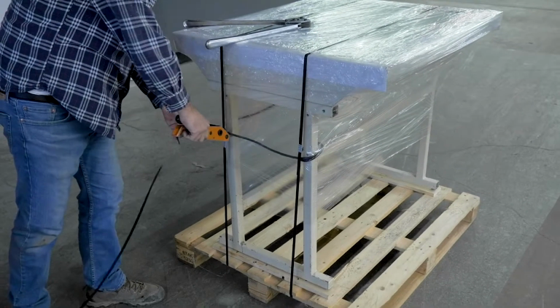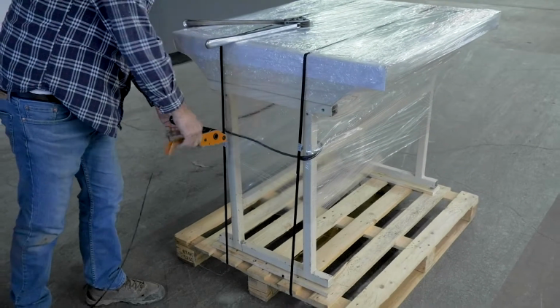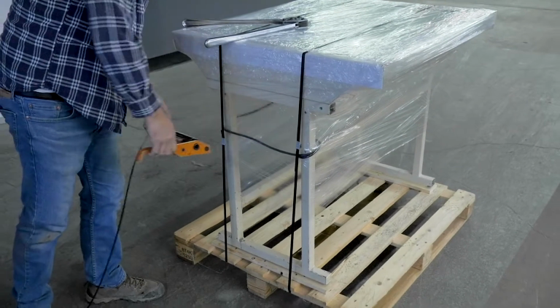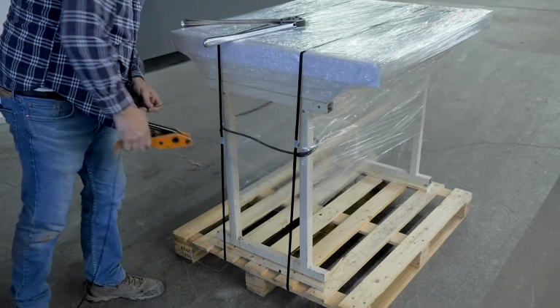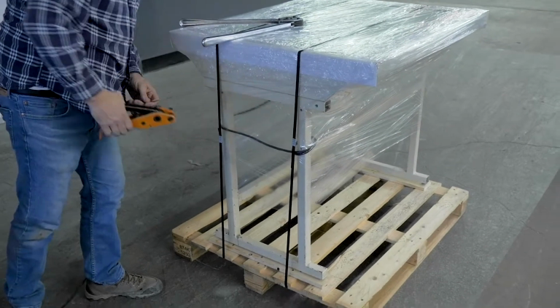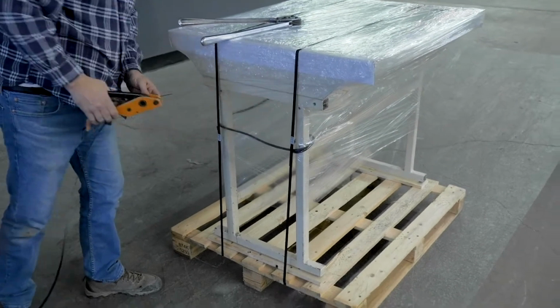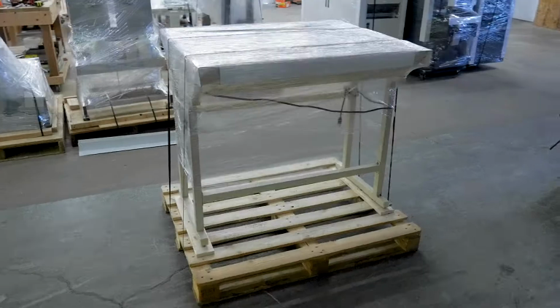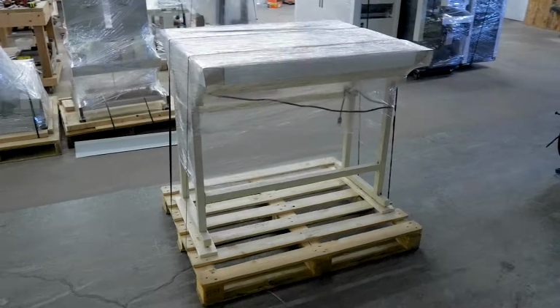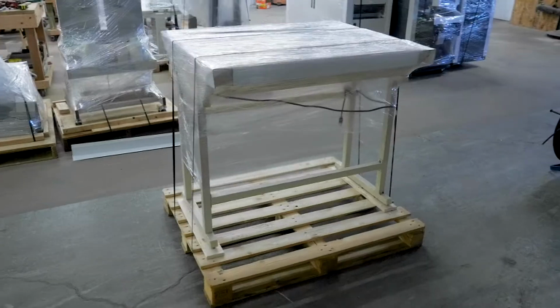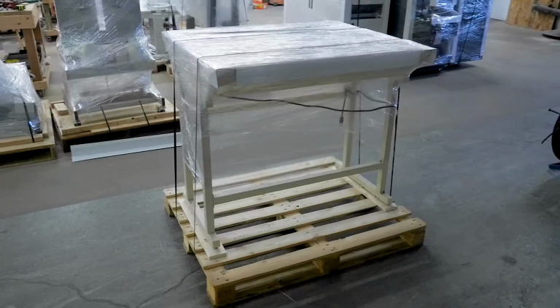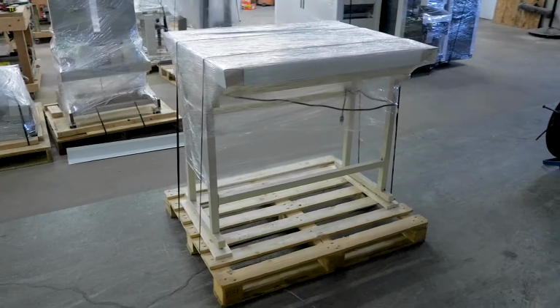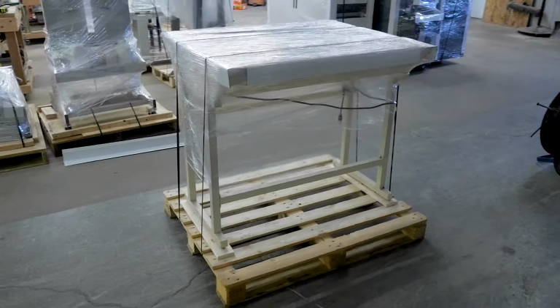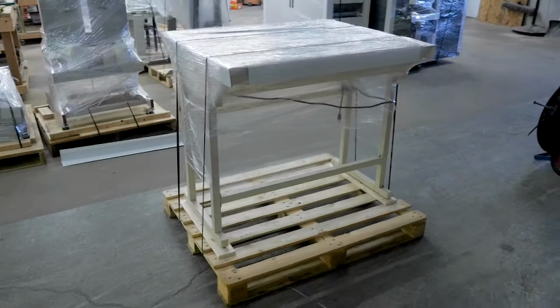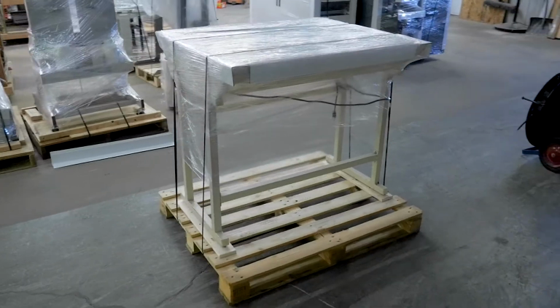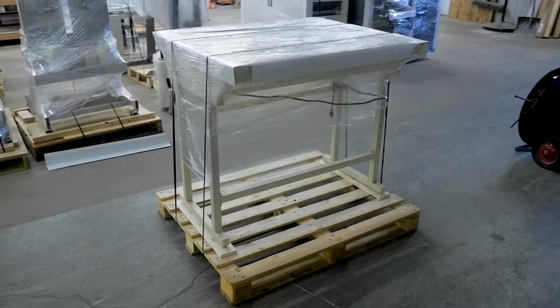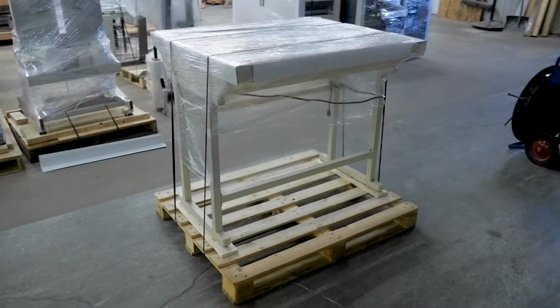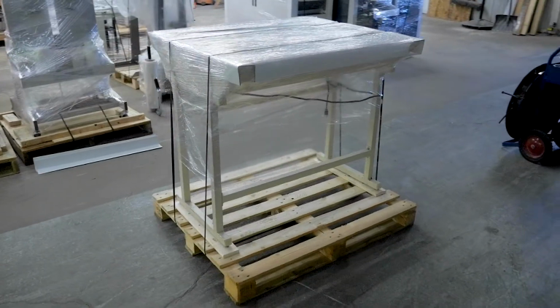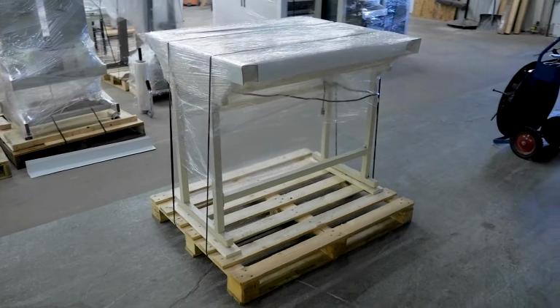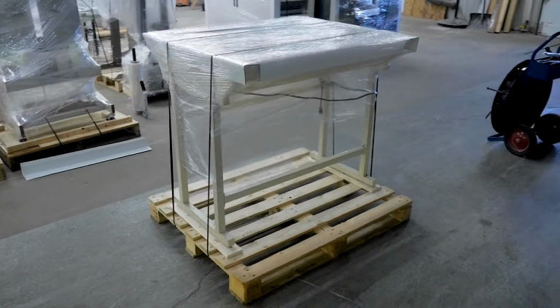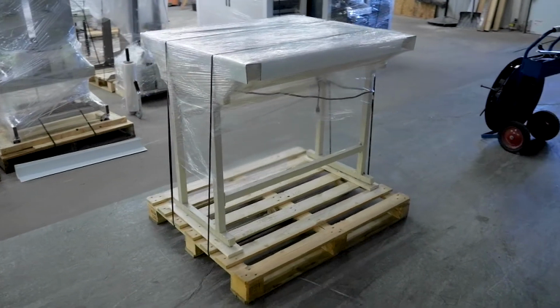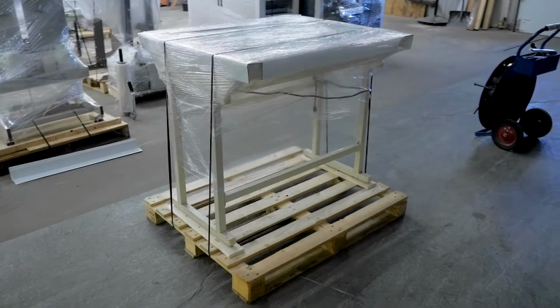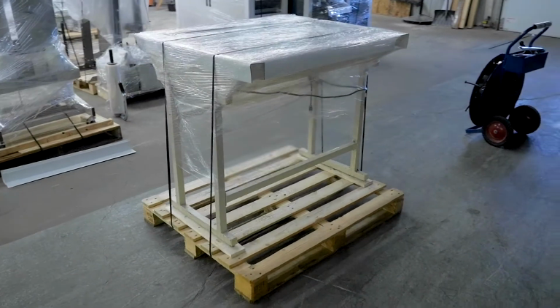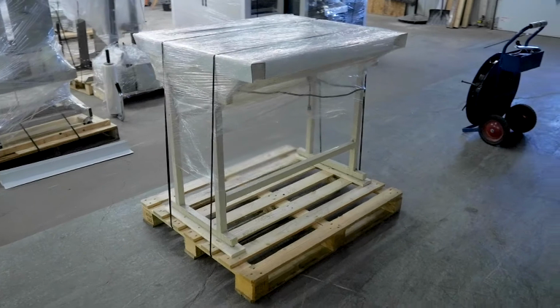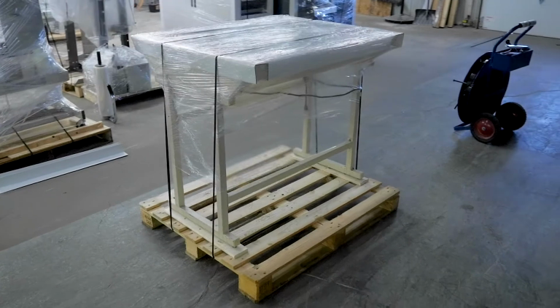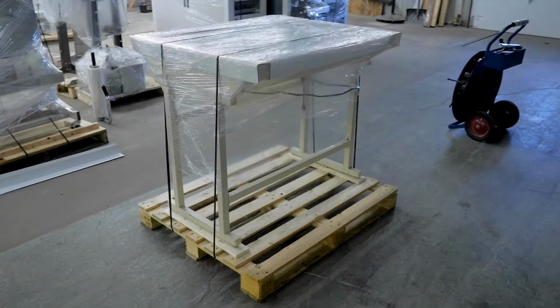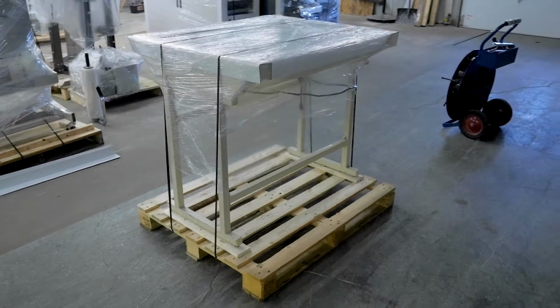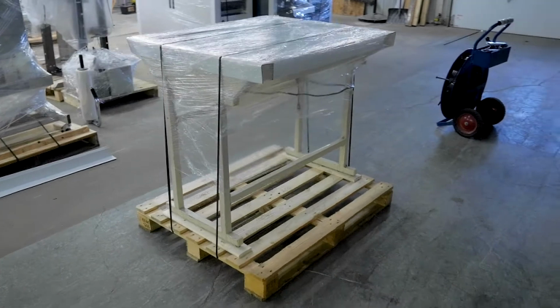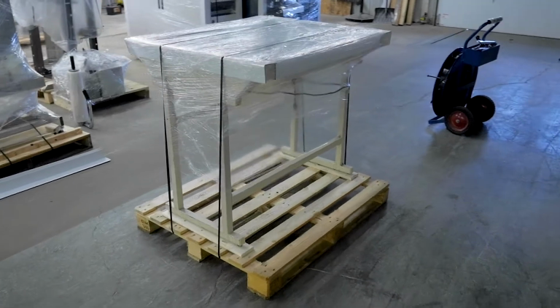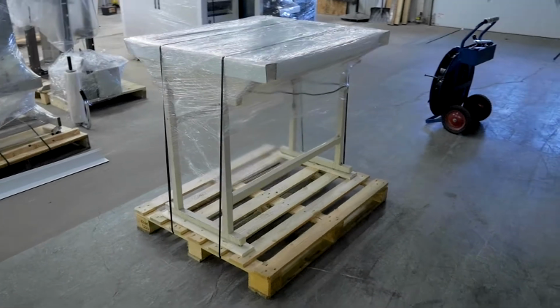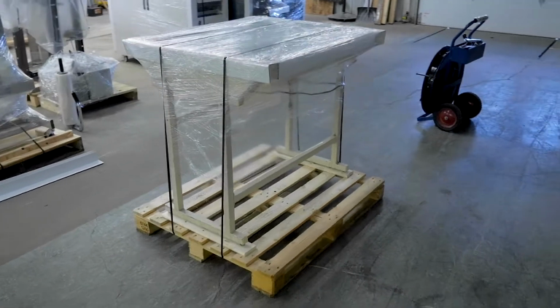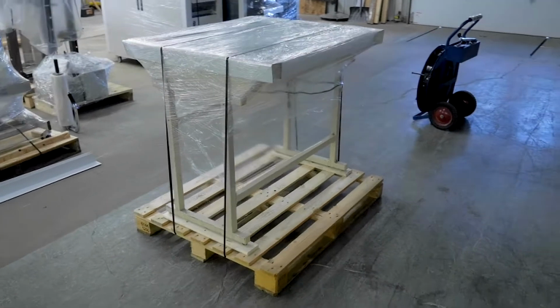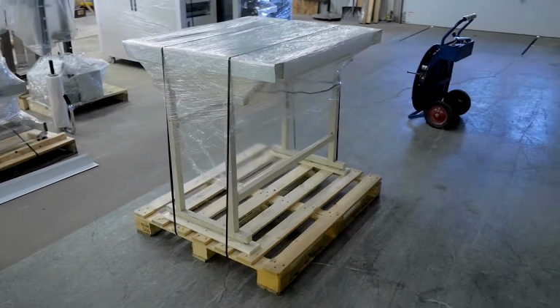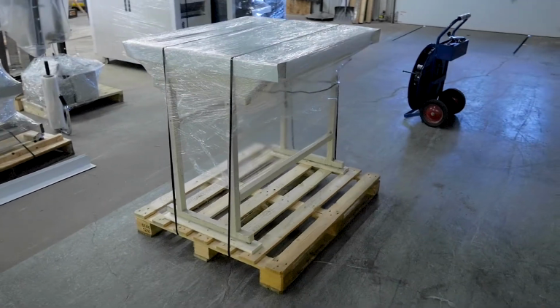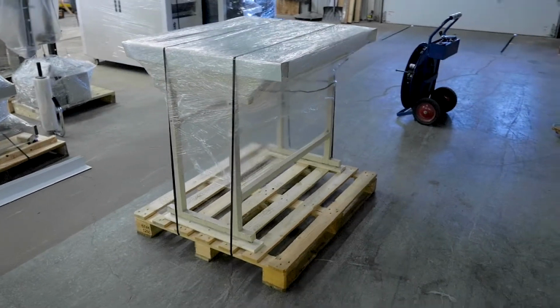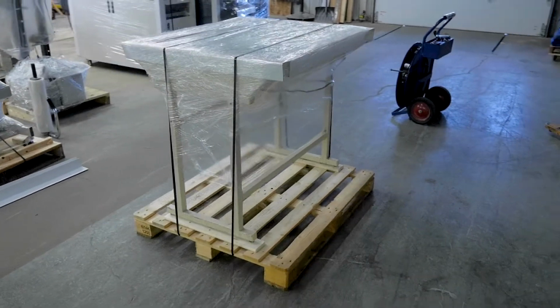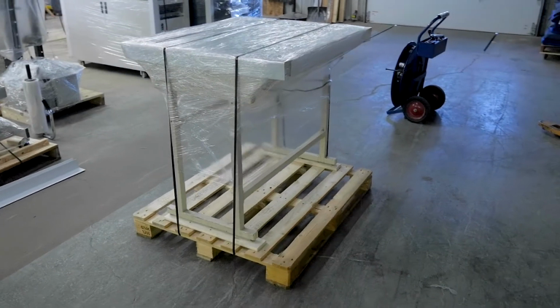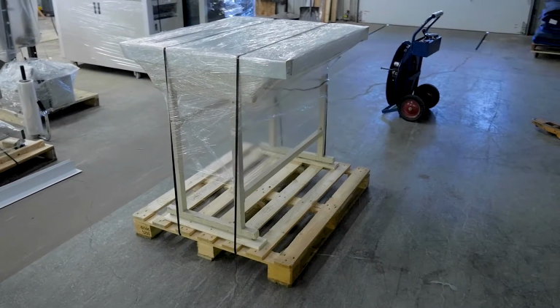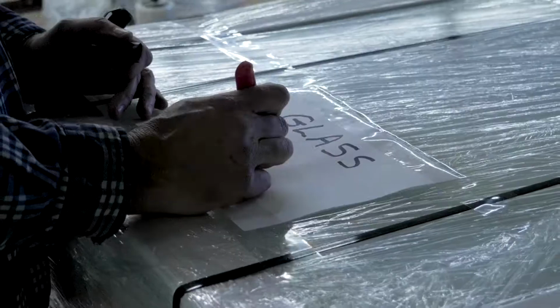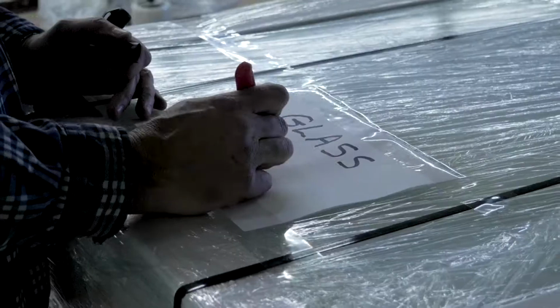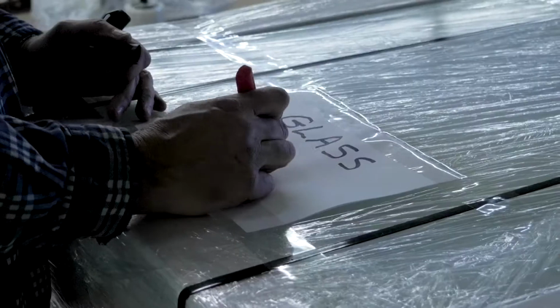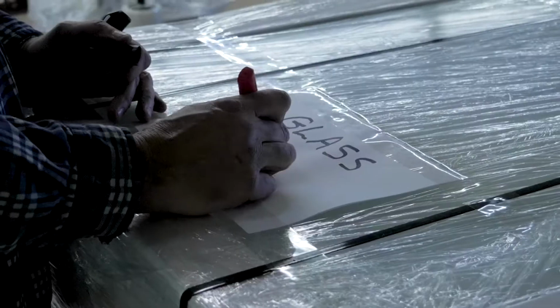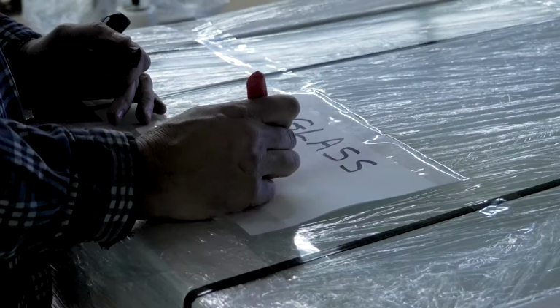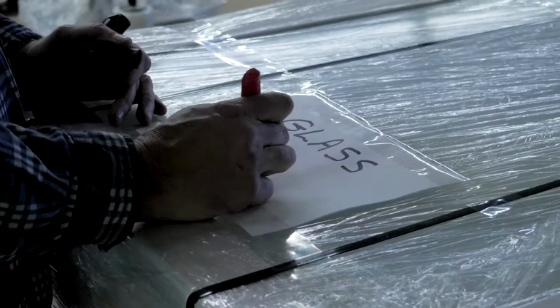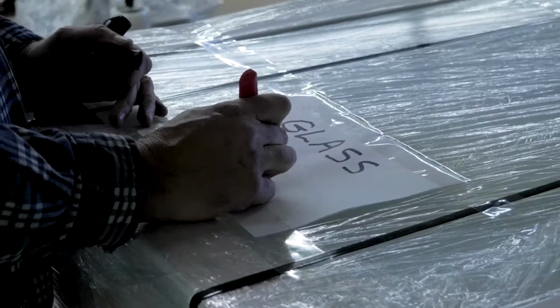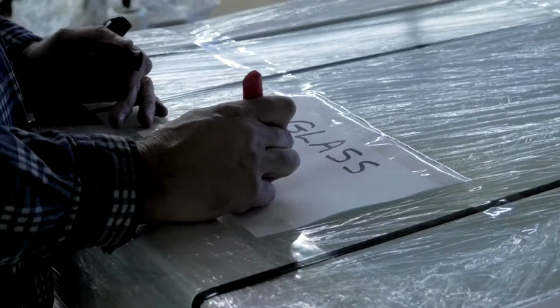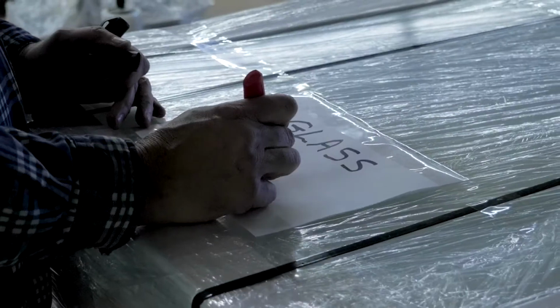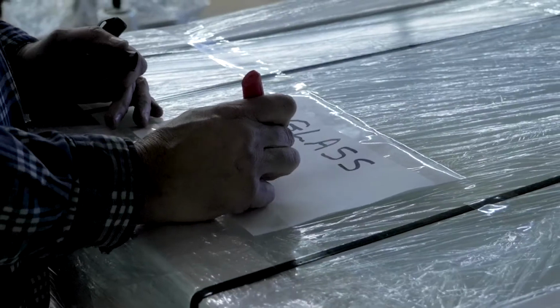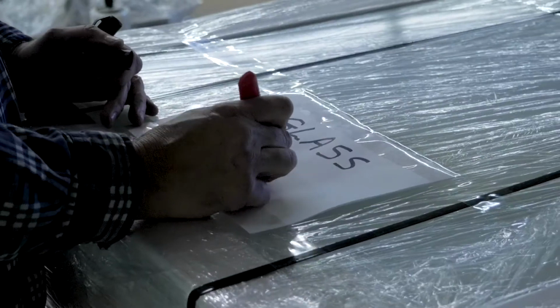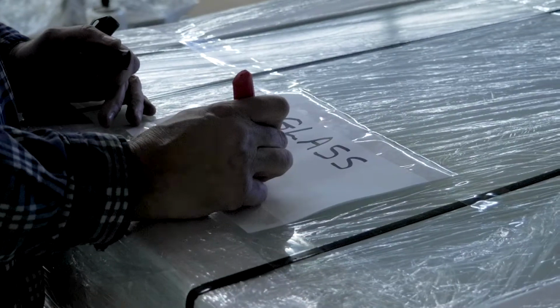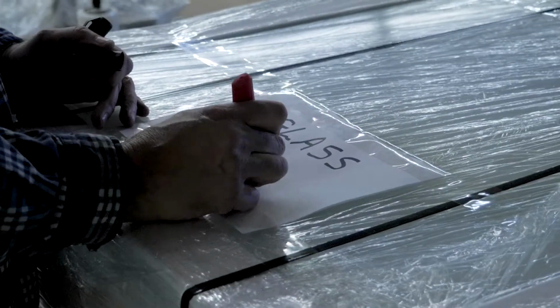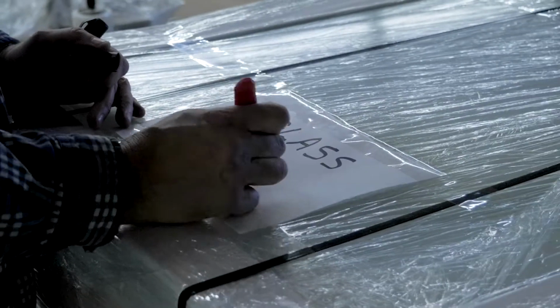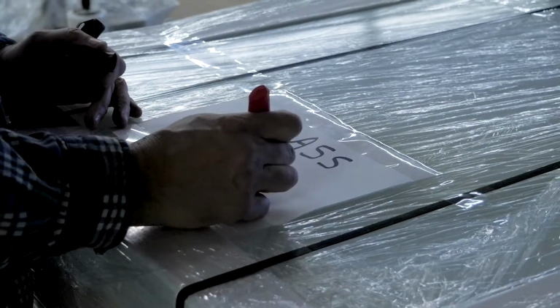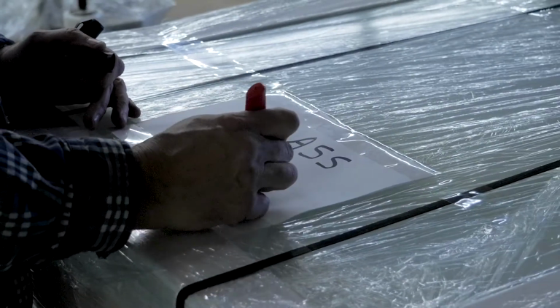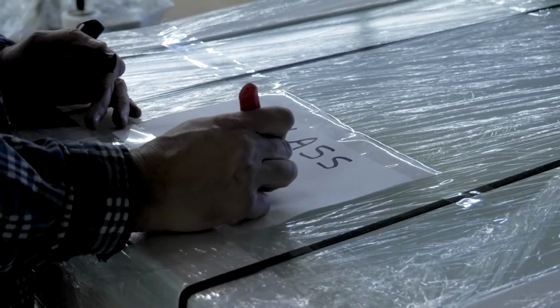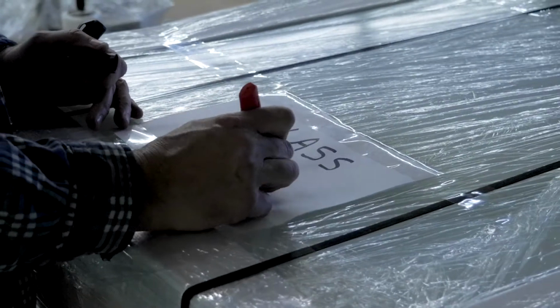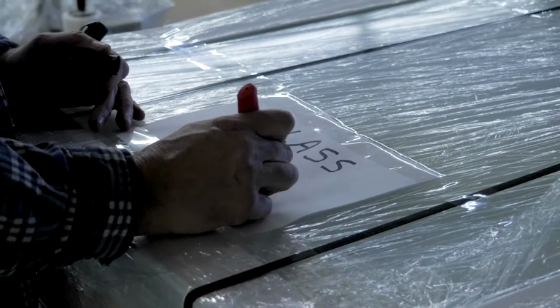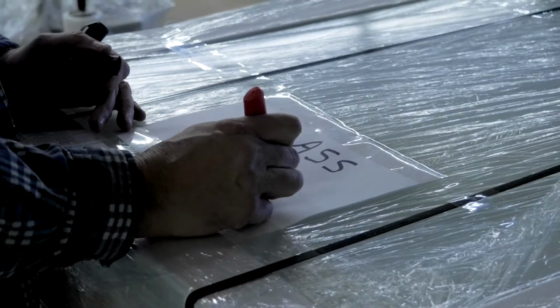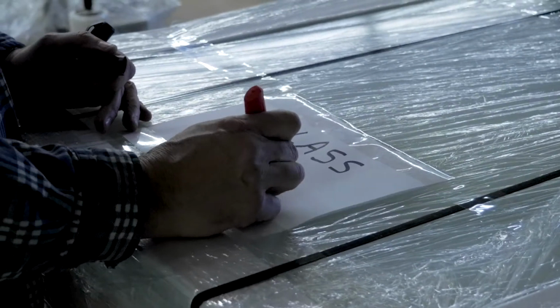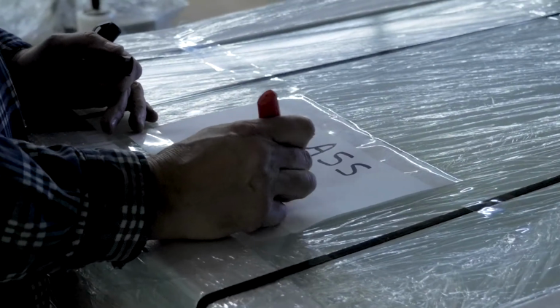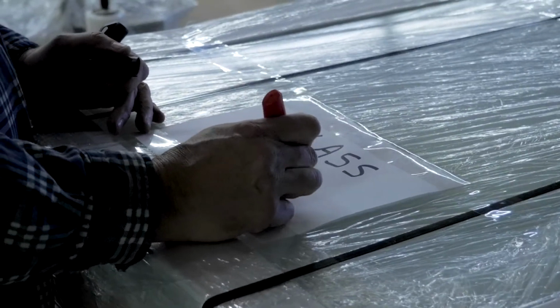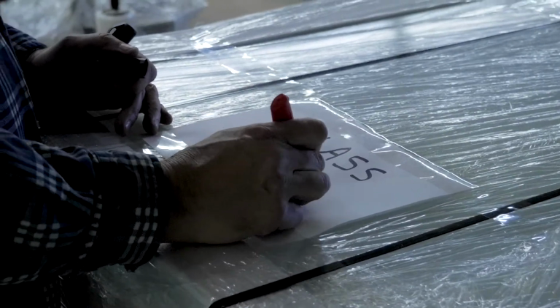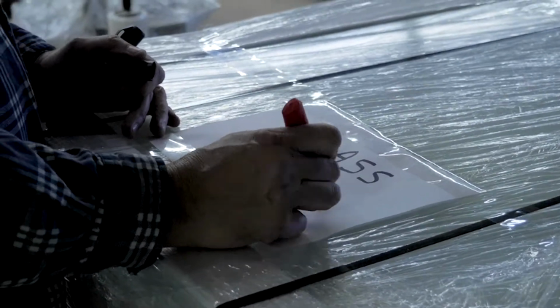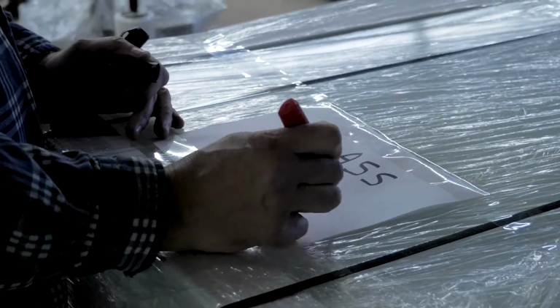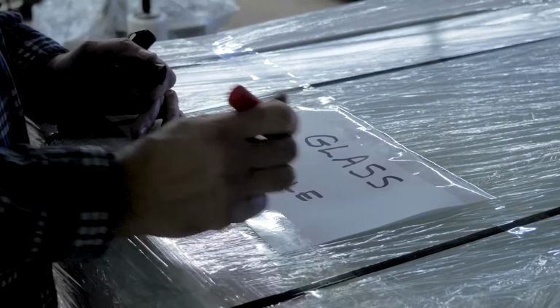And voila! A palletized item. Don't forget to add signage if your item is fragile.